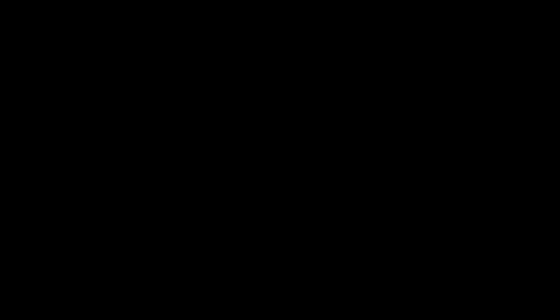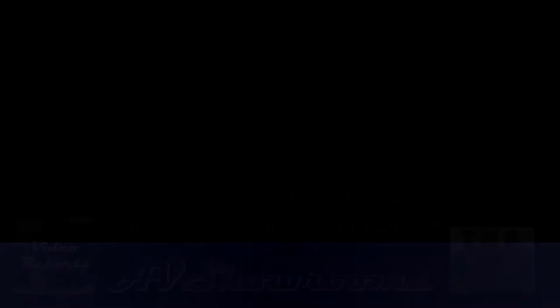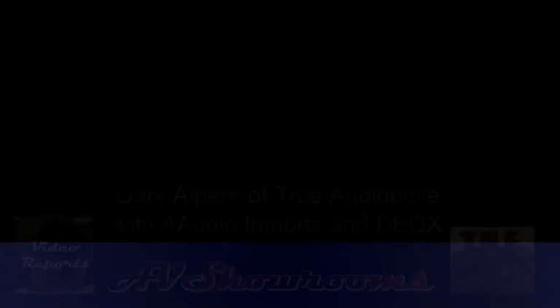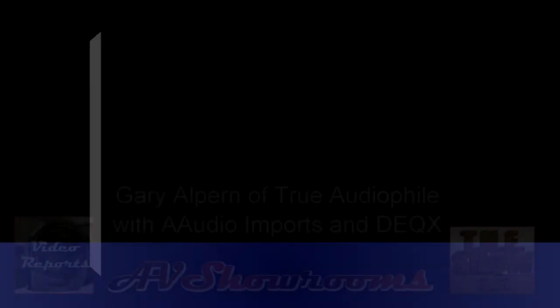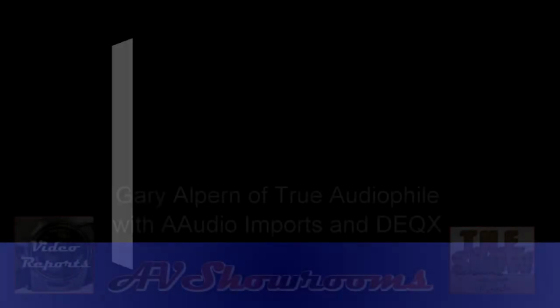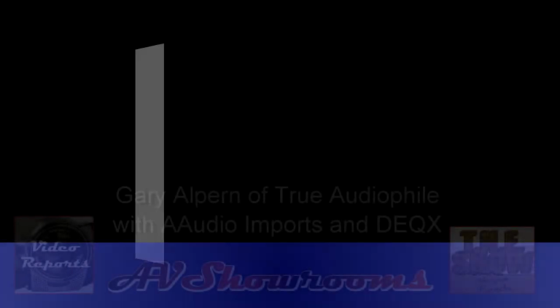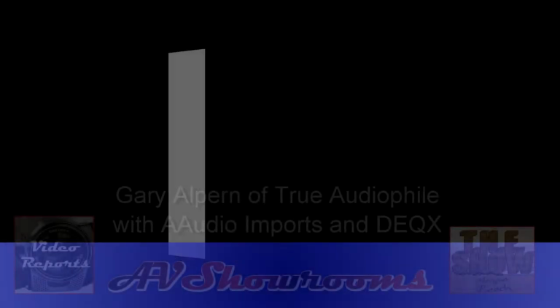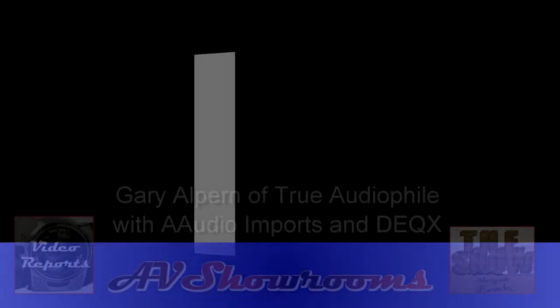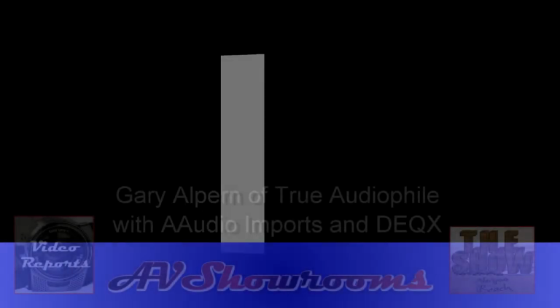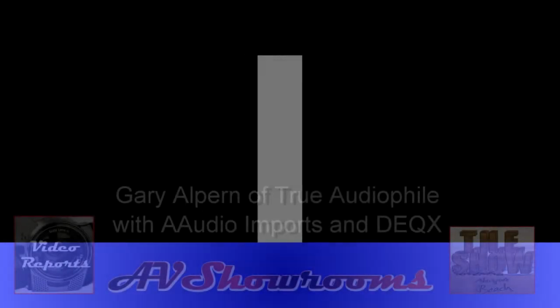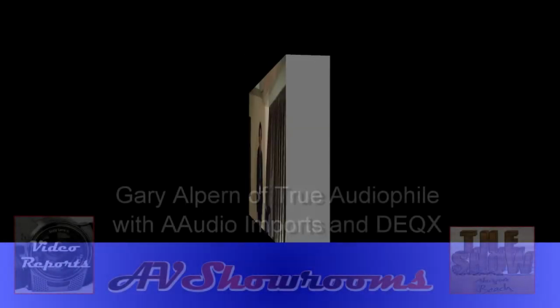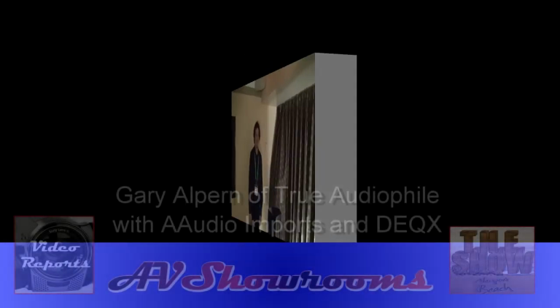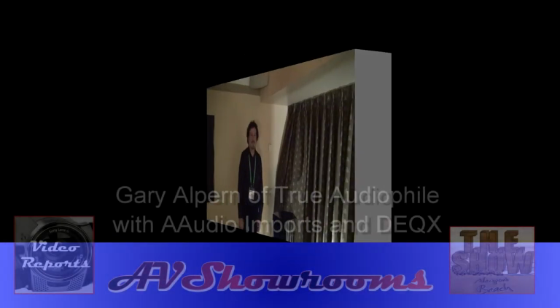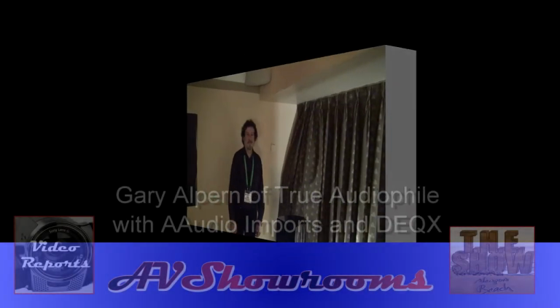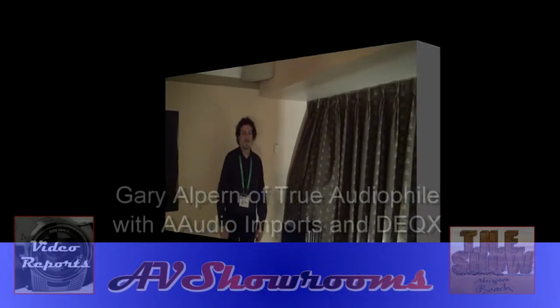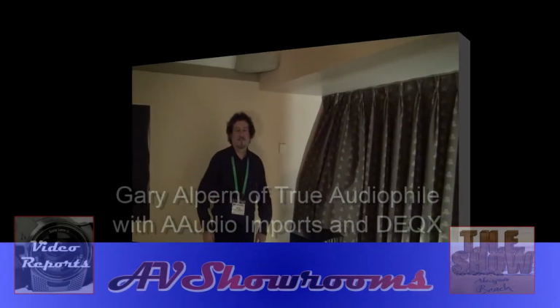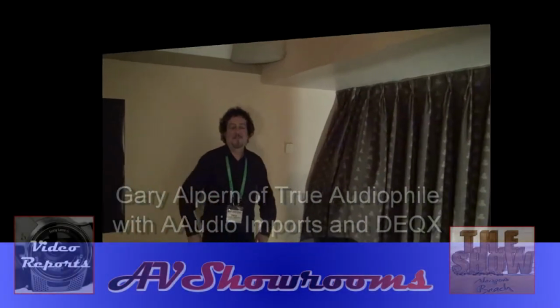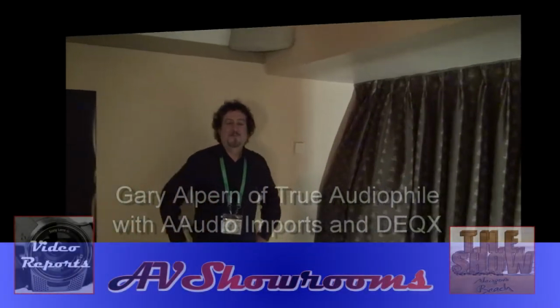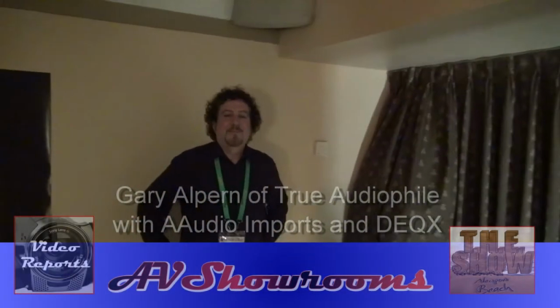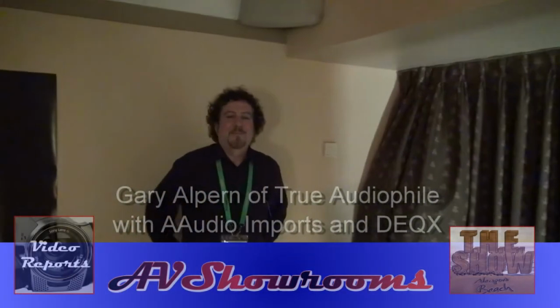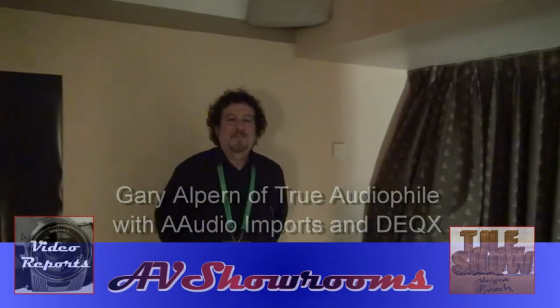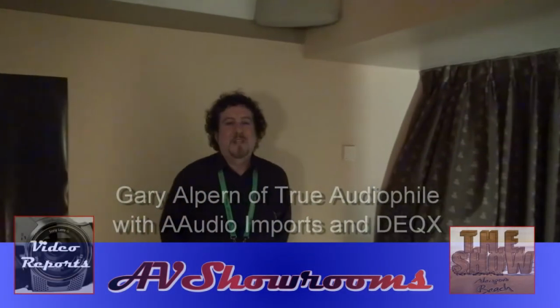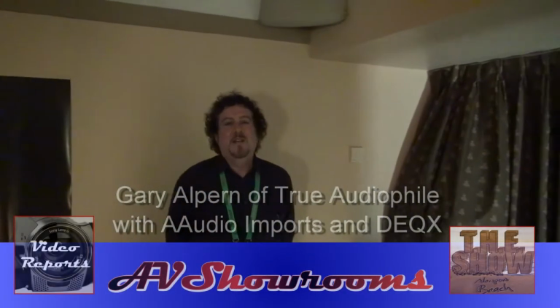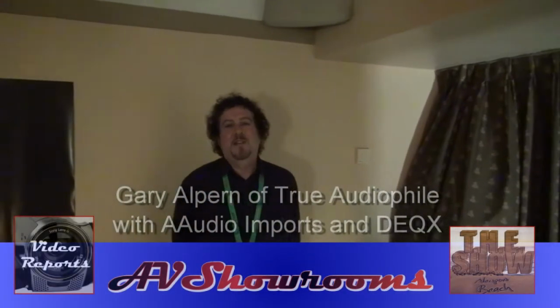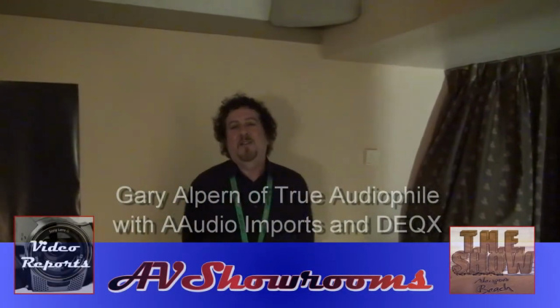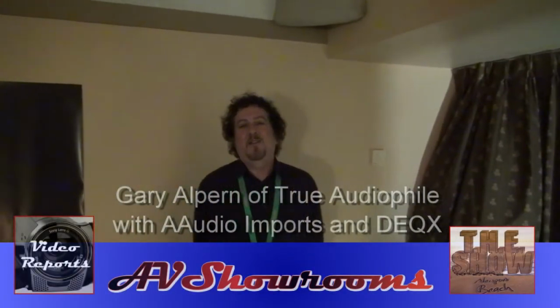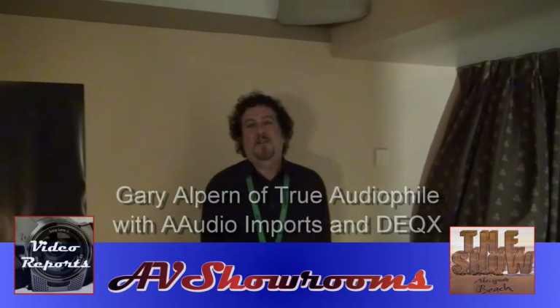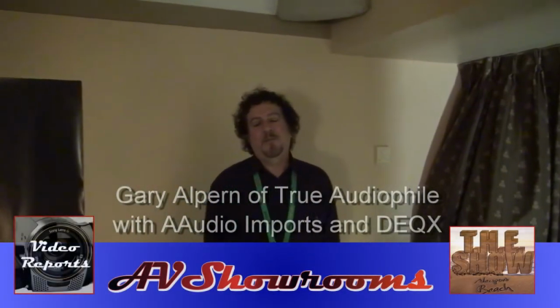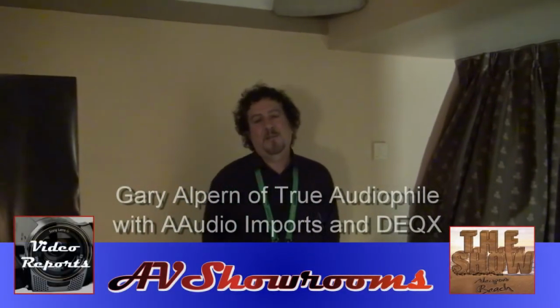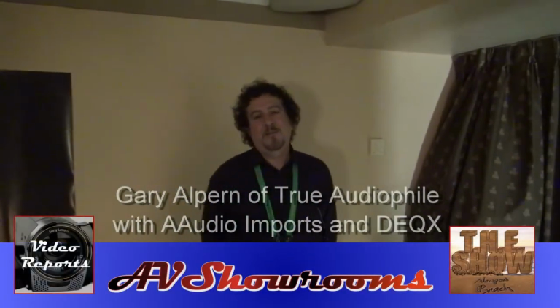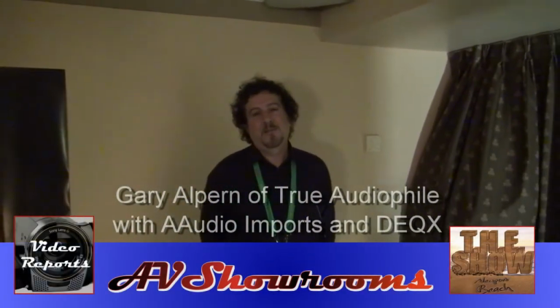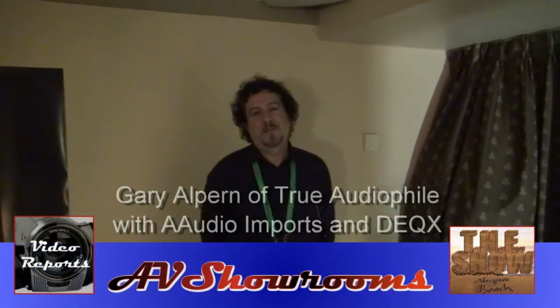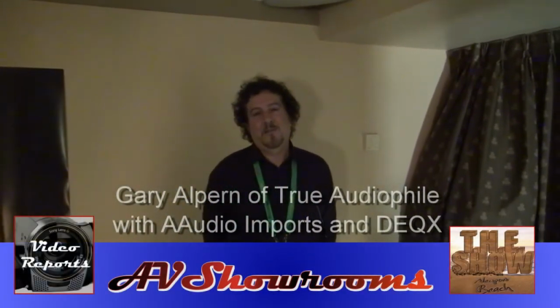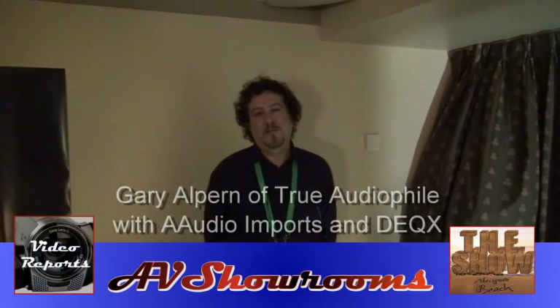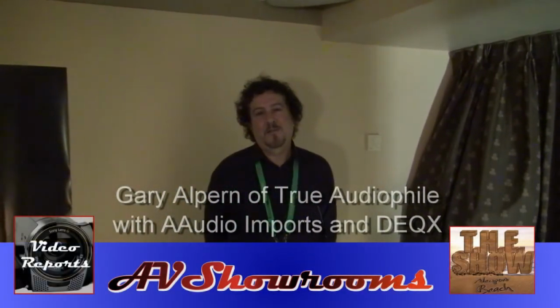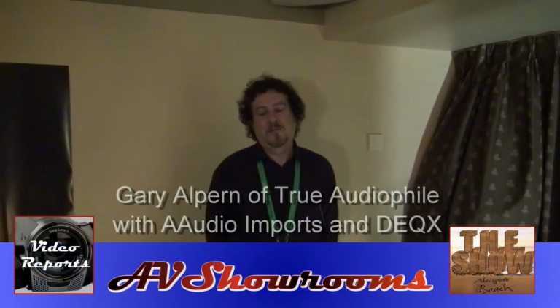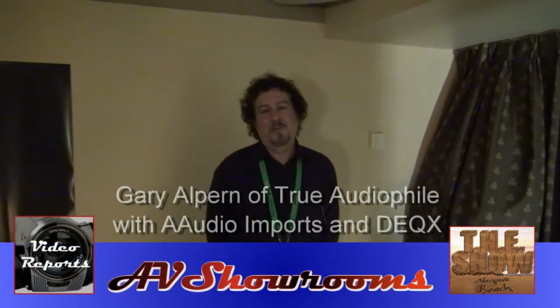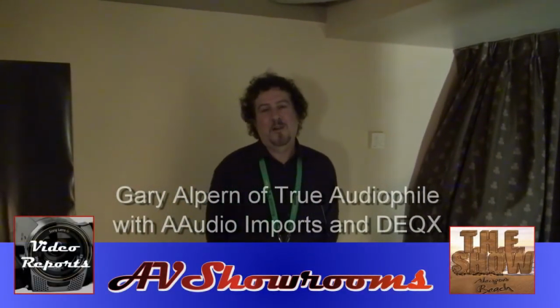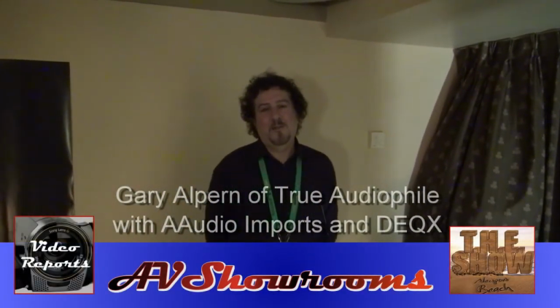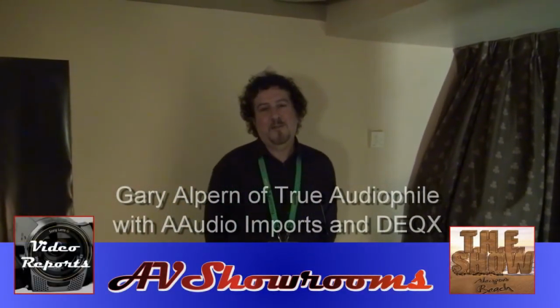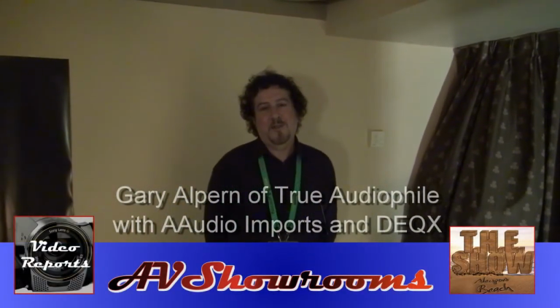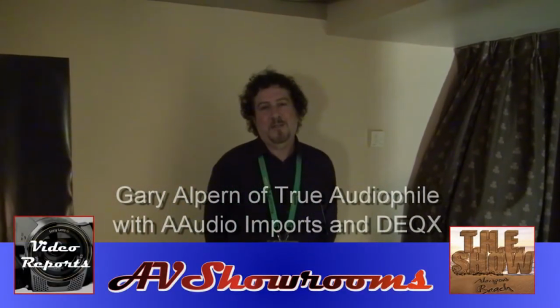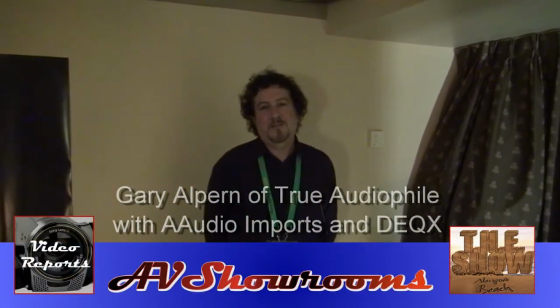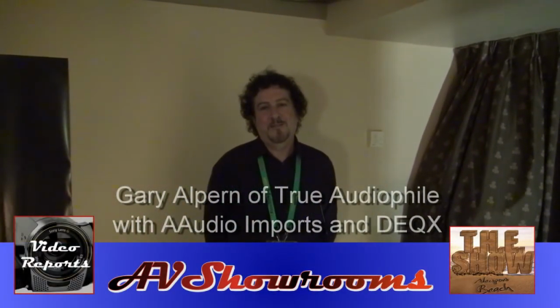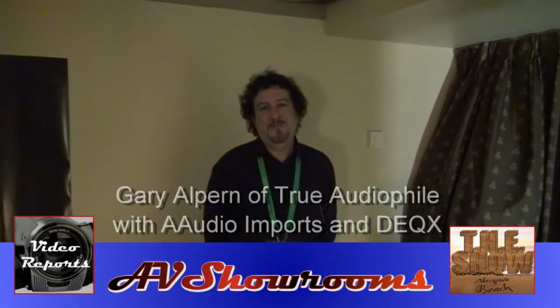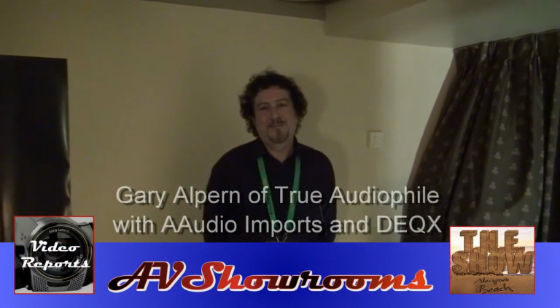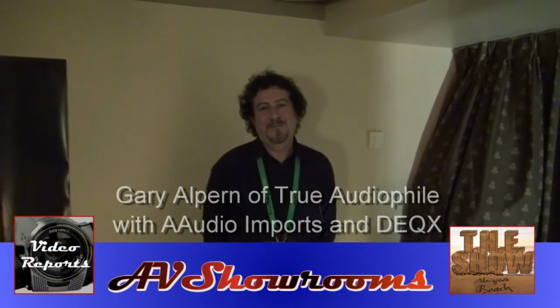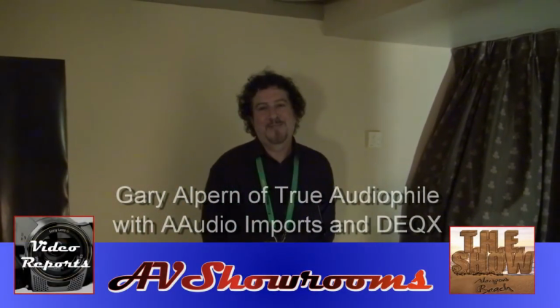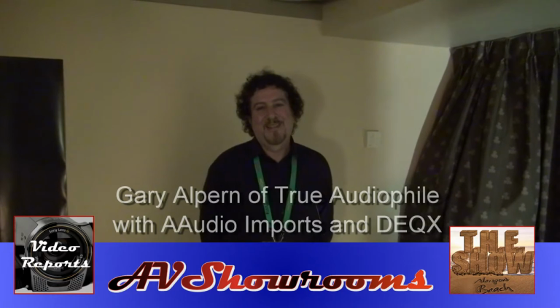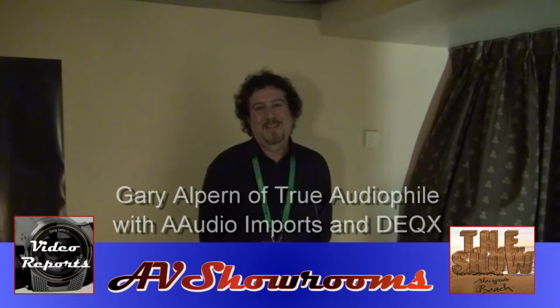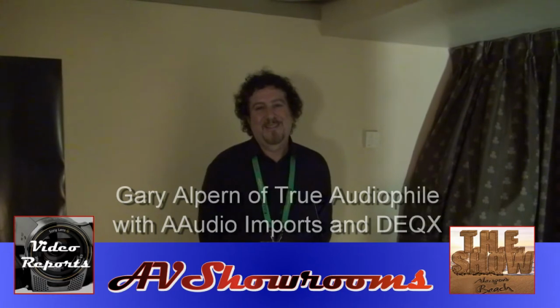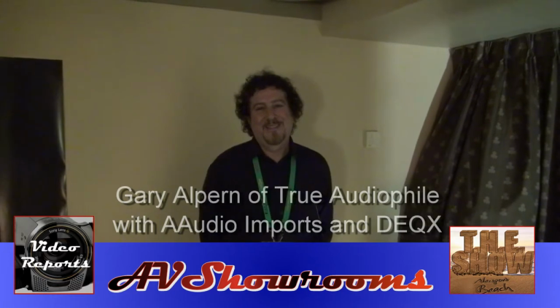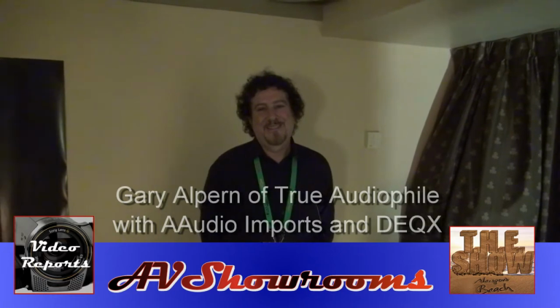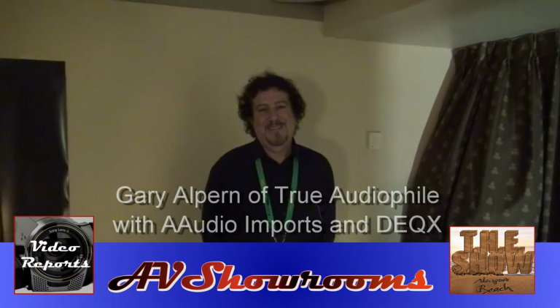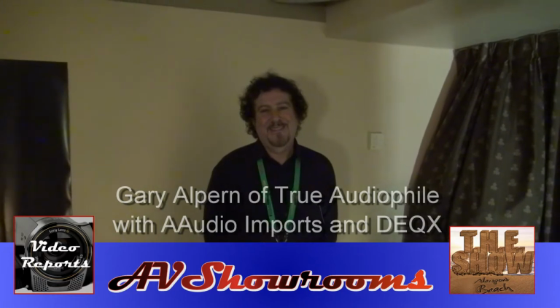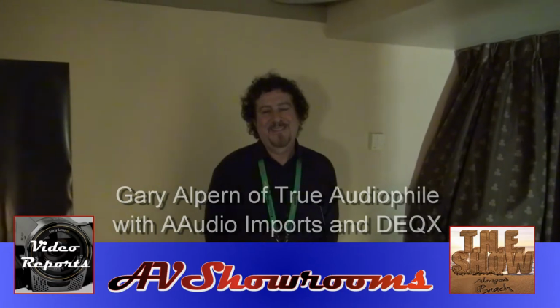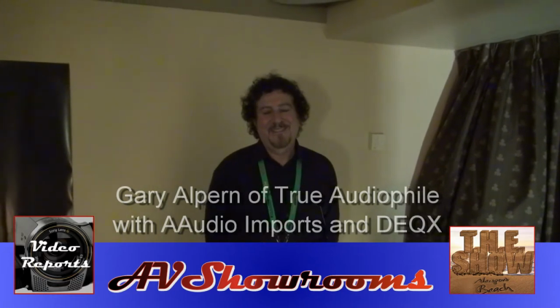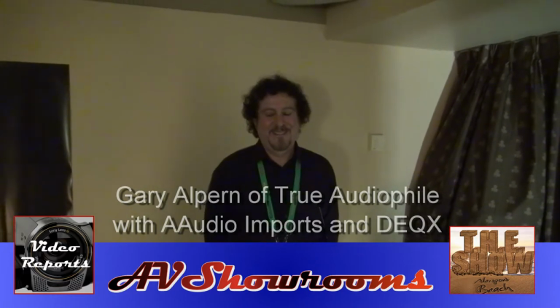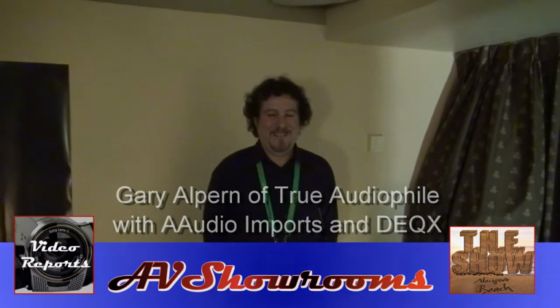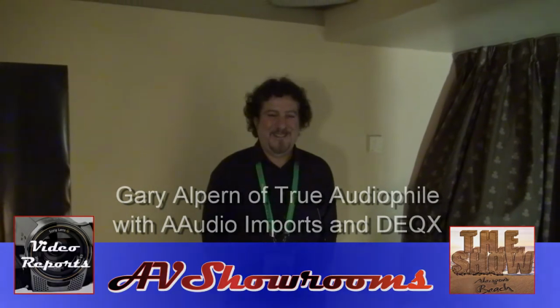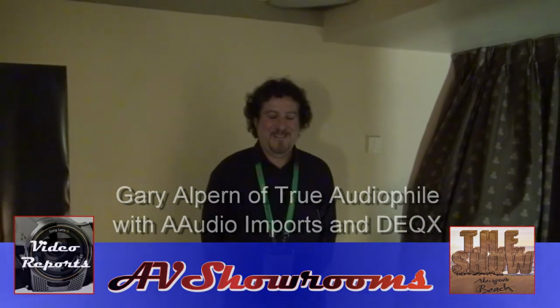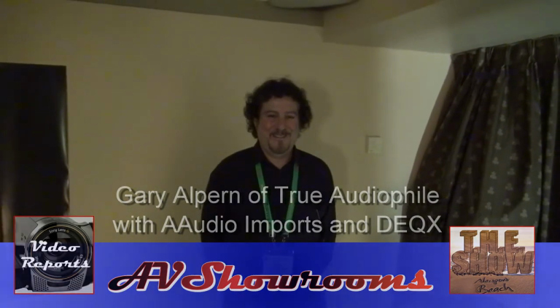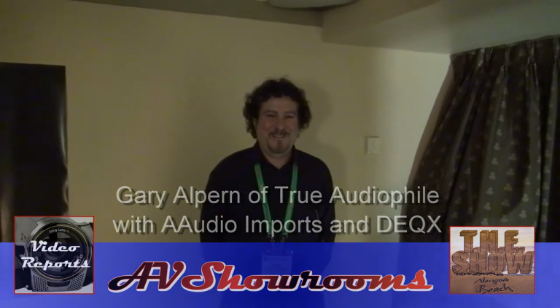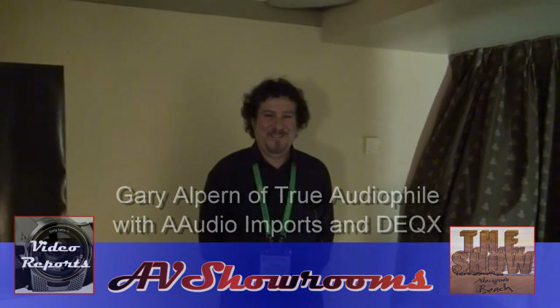My name is Peter Bruninger and your name is? Gary Alpern, owner of TrueAudioFile. Hi Gary, how are you? Good, how are you doing?